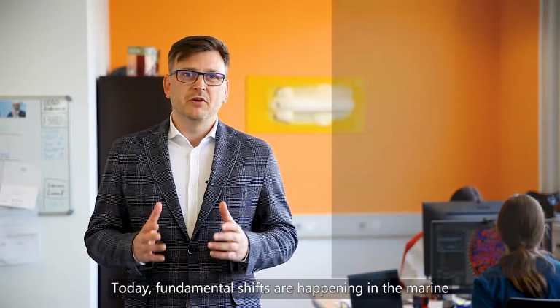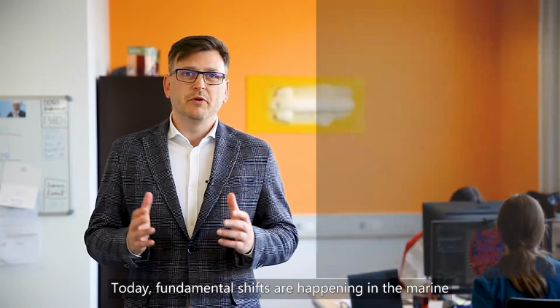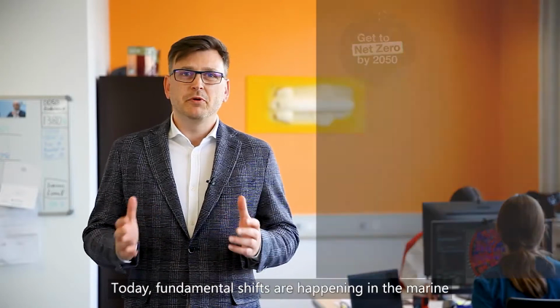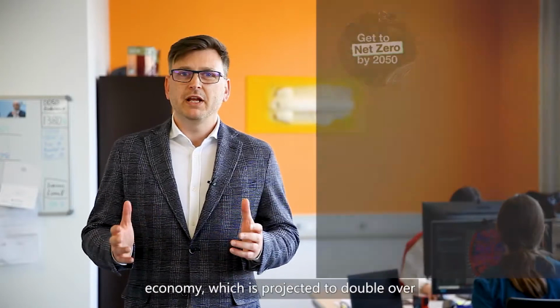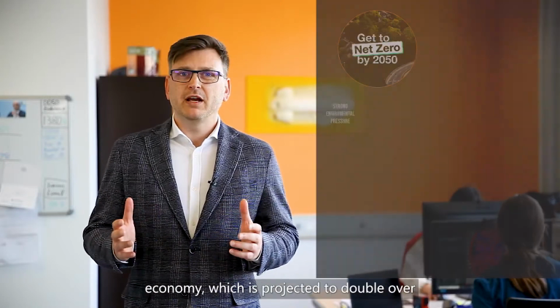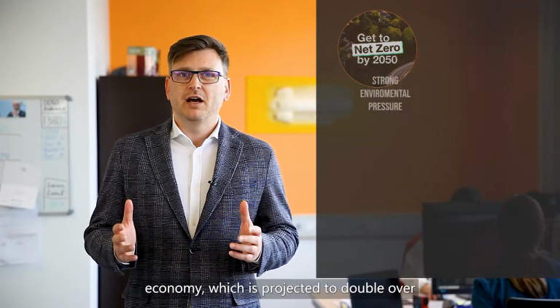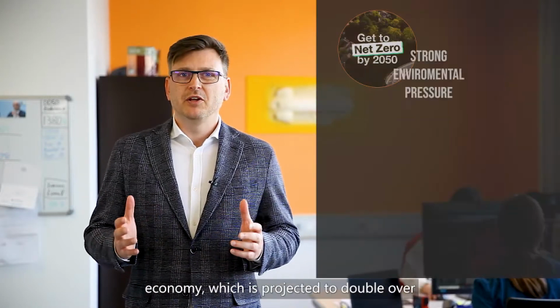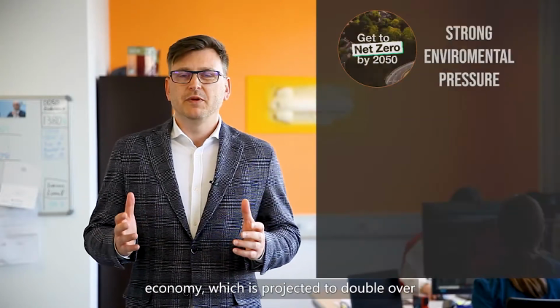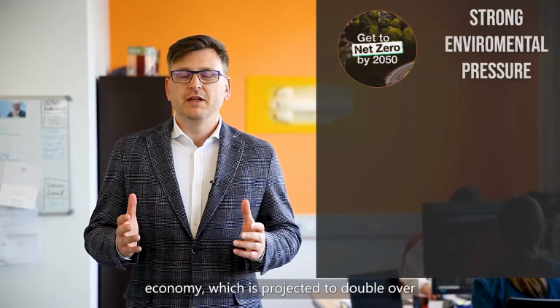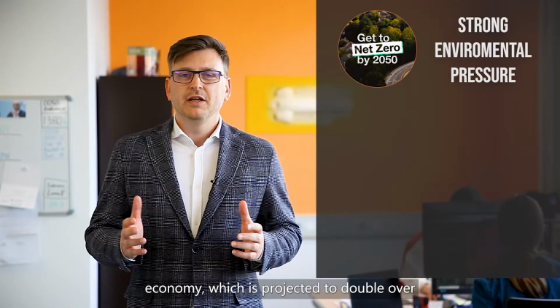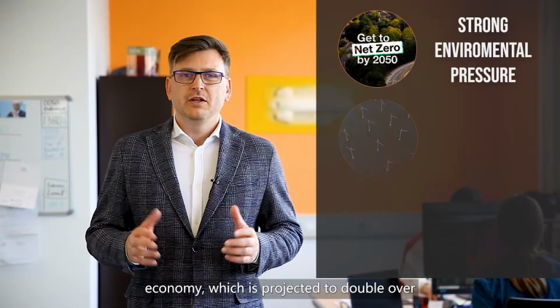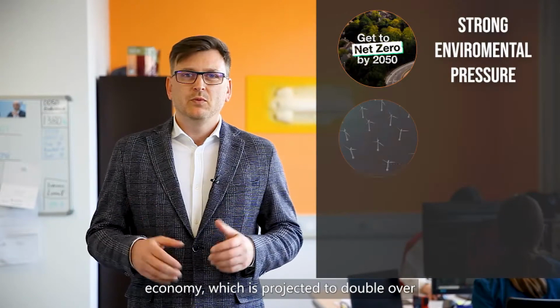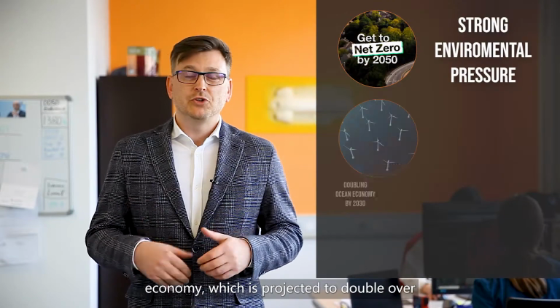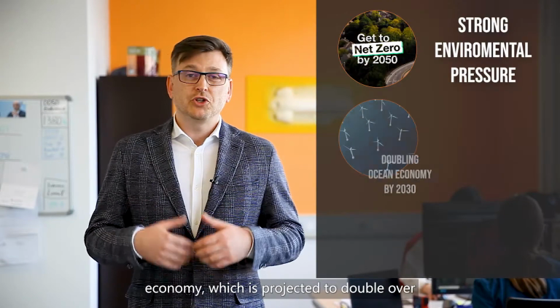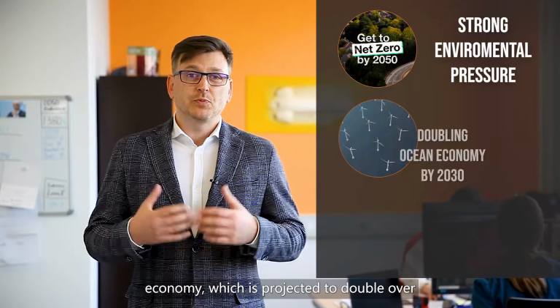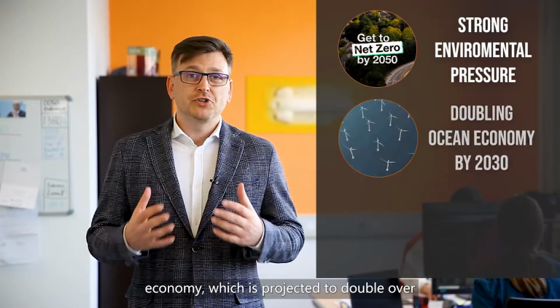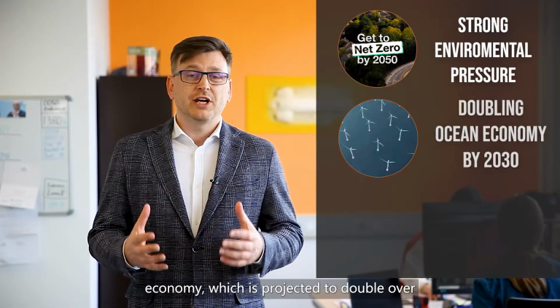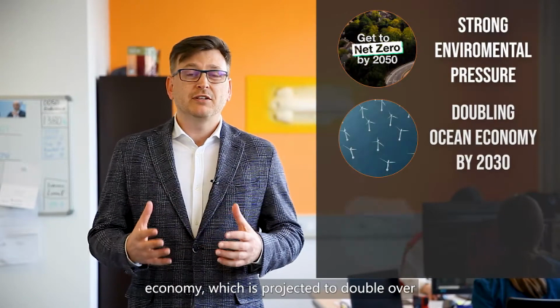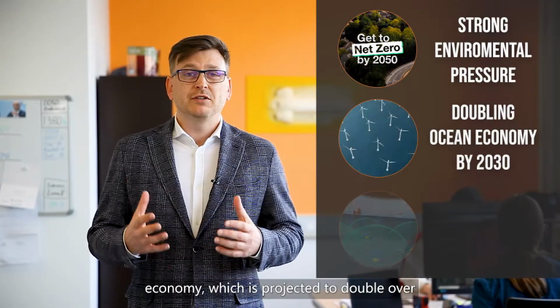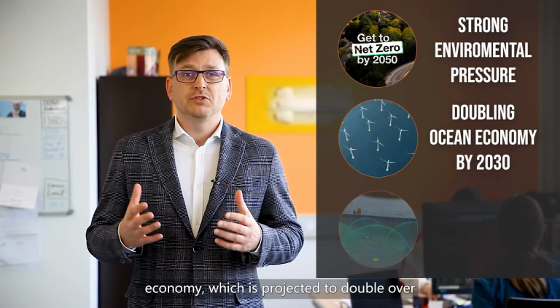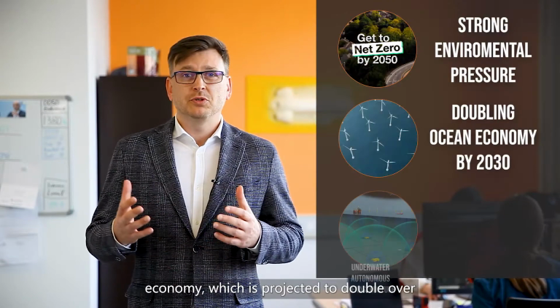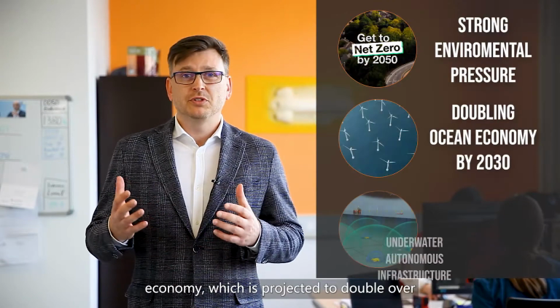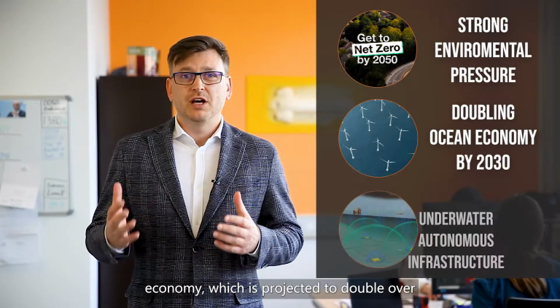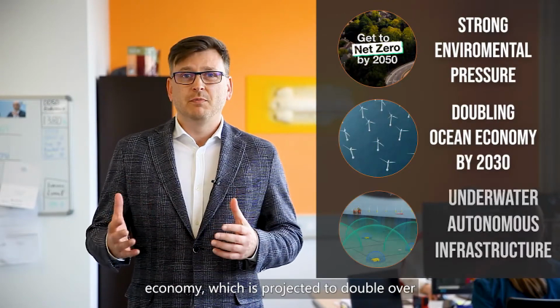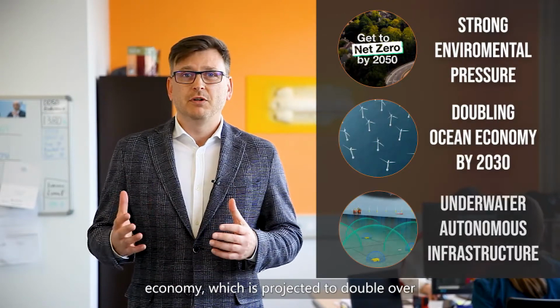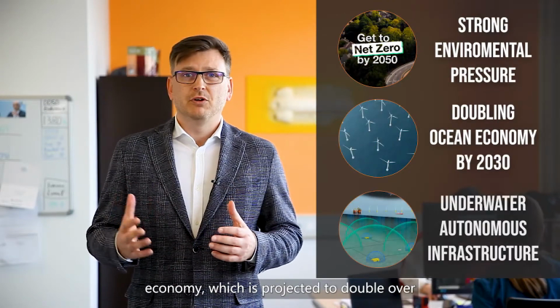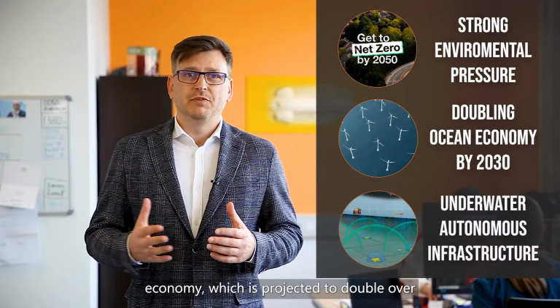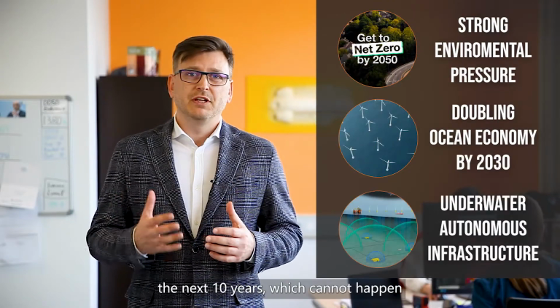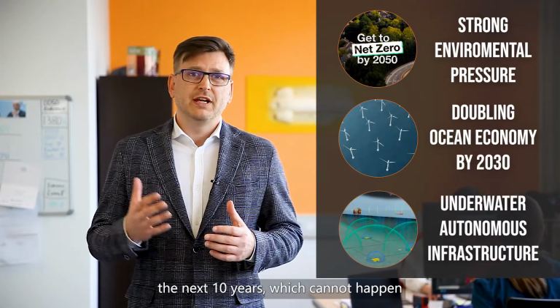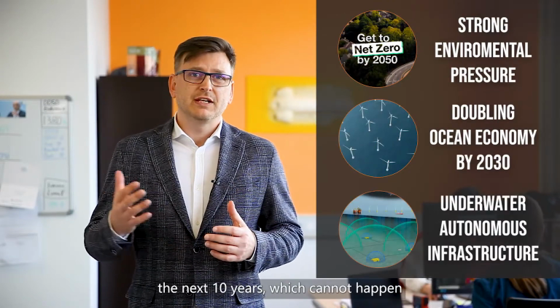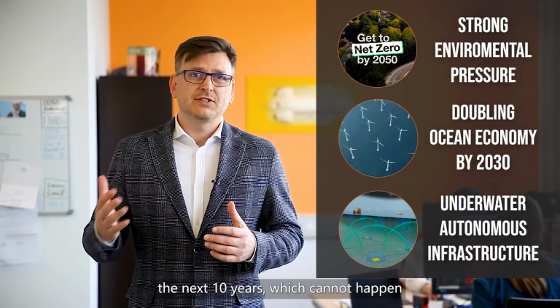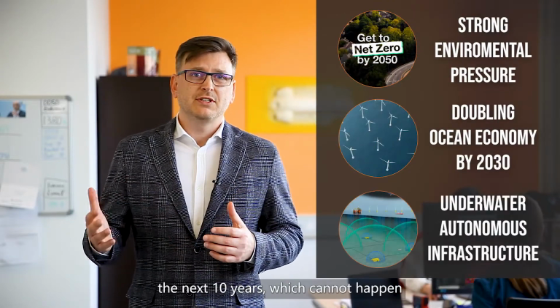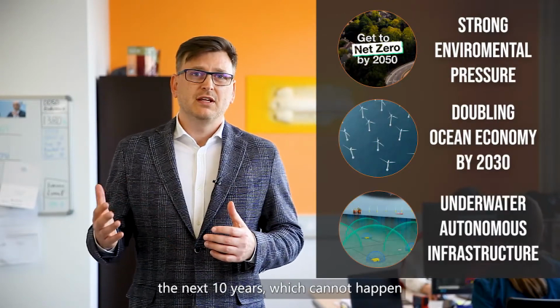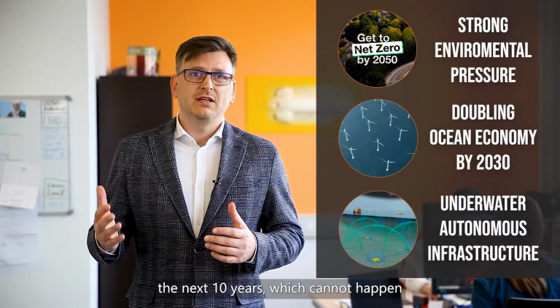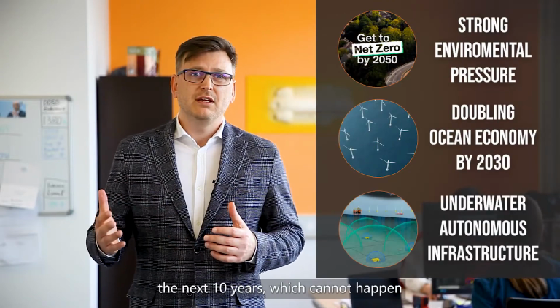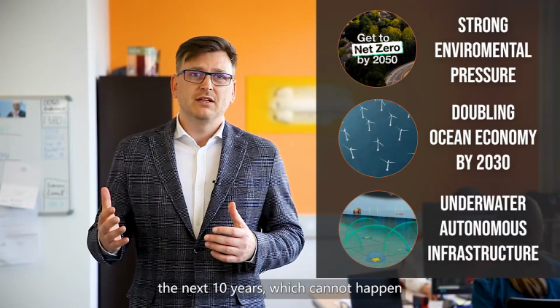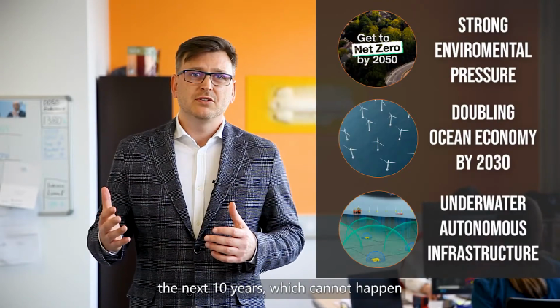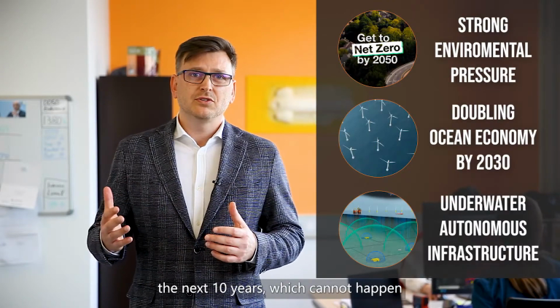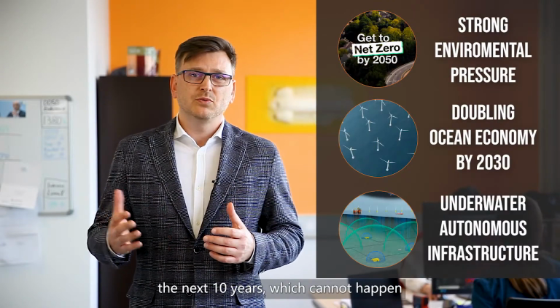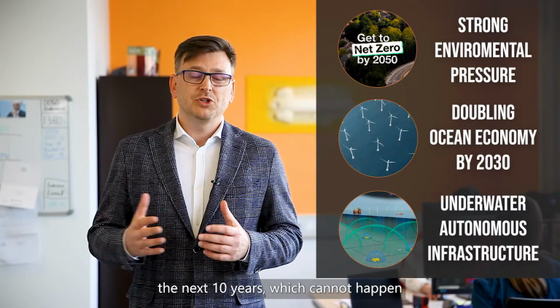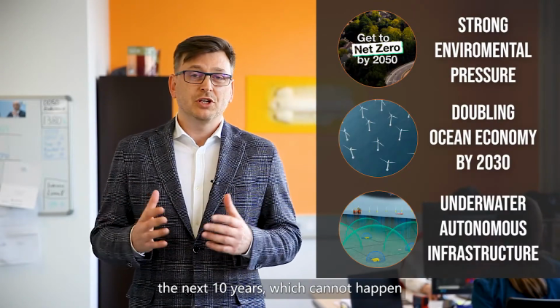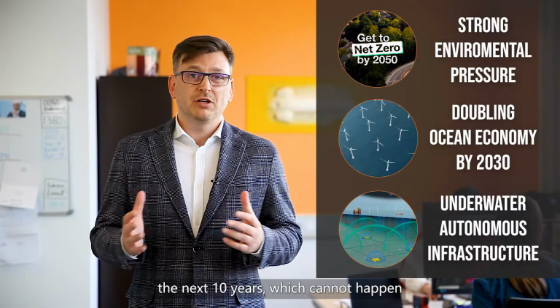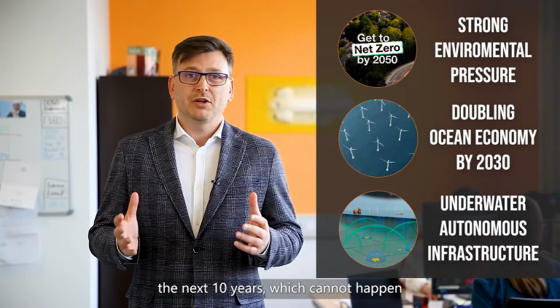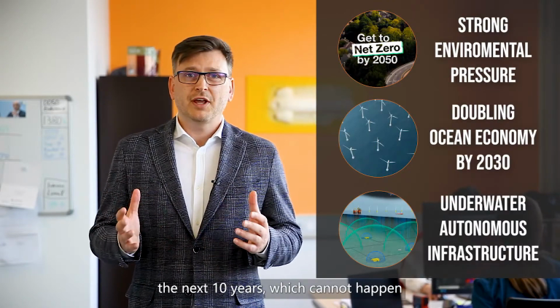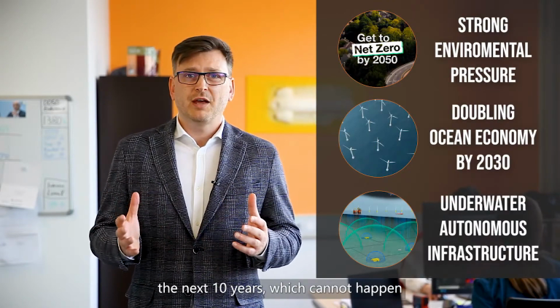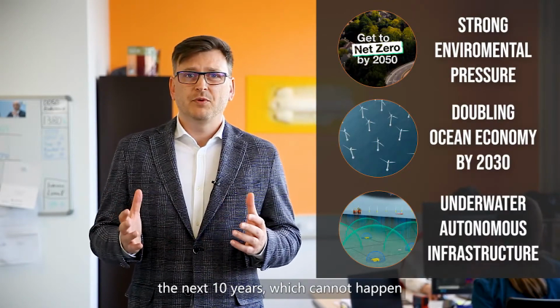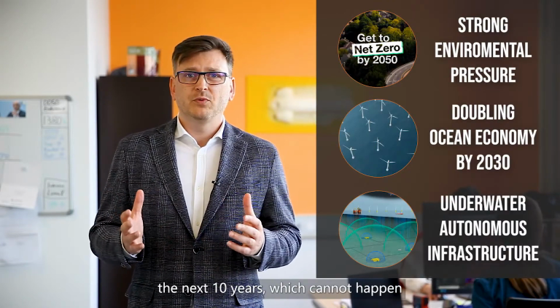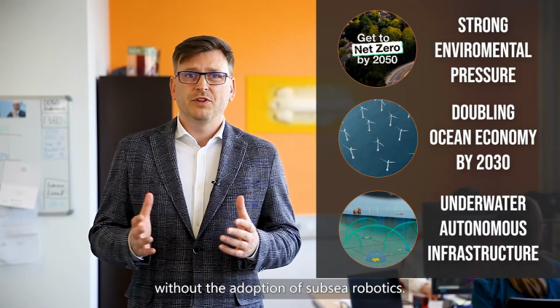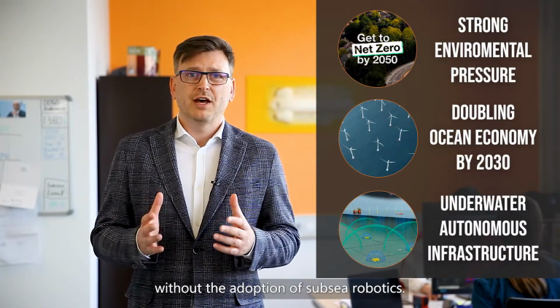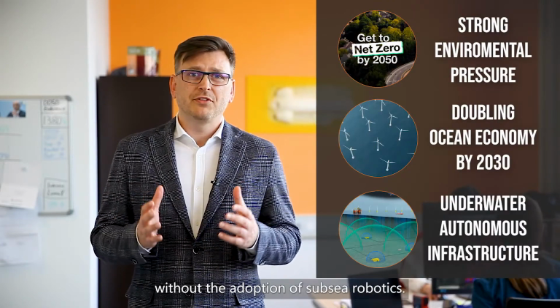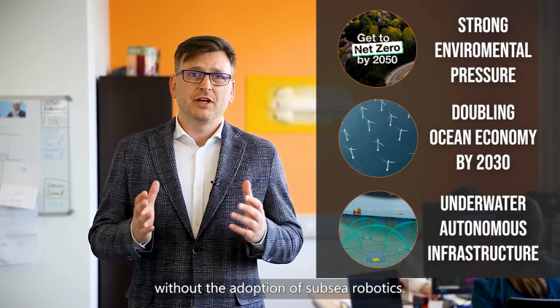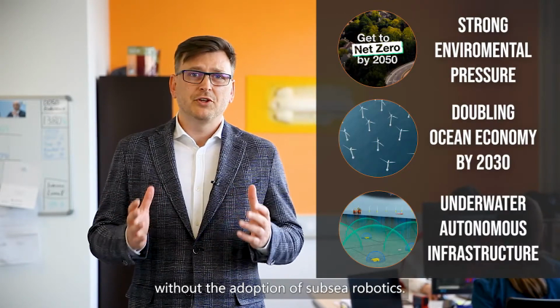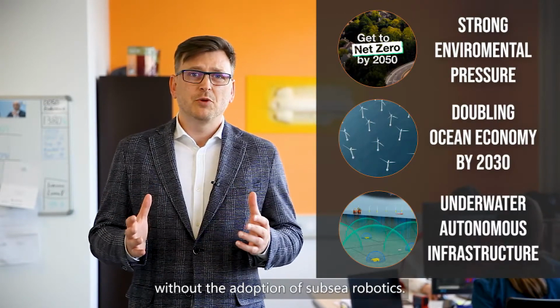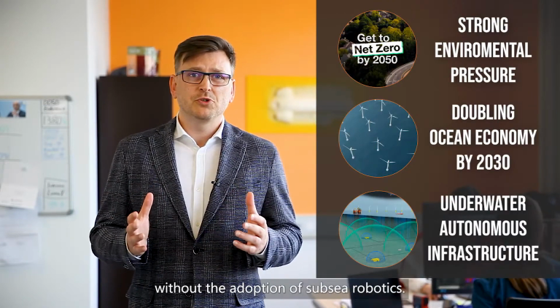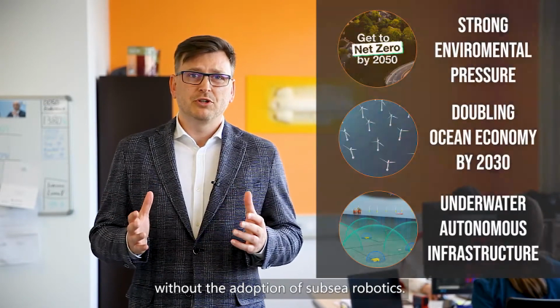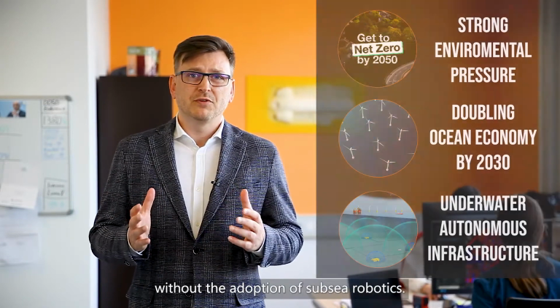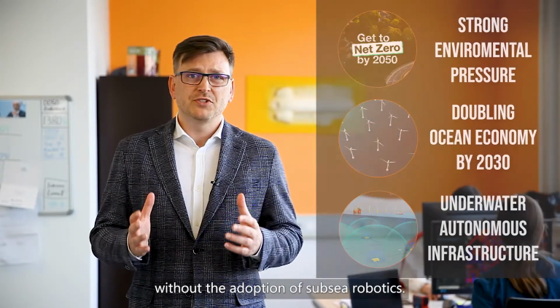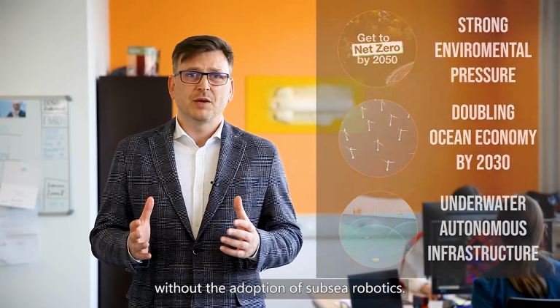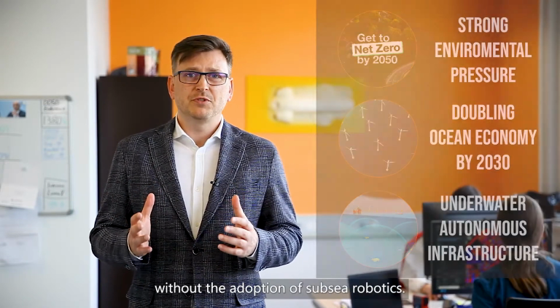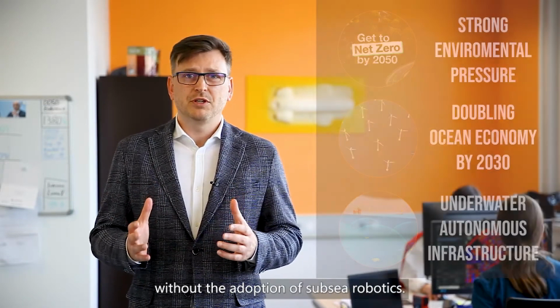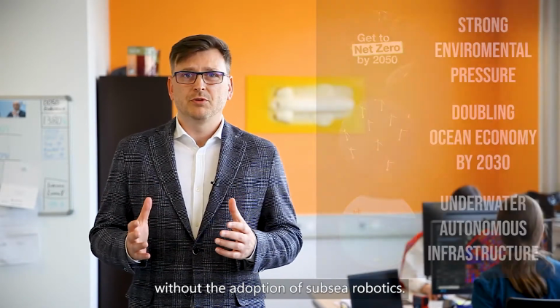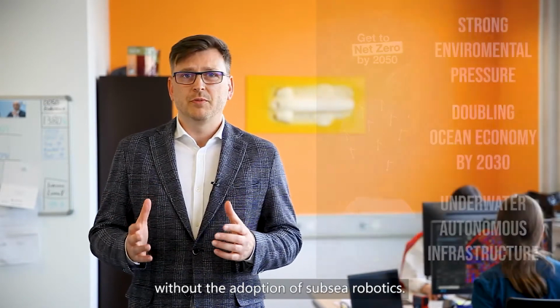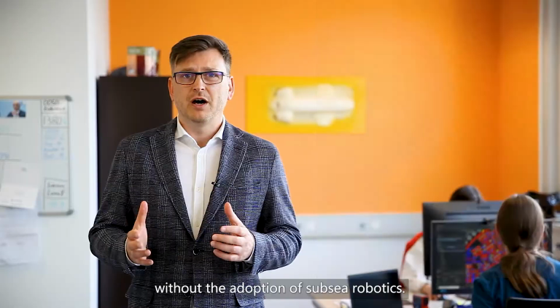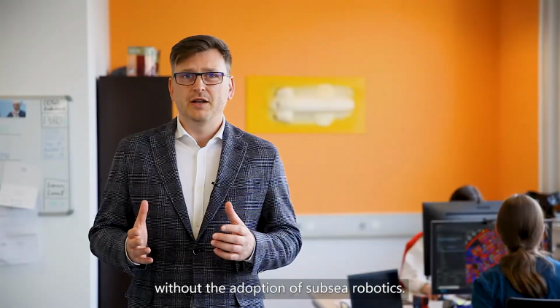Today, fundamental shifts are happening in the marine economy, which is projected to double over the next 10 years — and this cannot happen without the adoption of subsea robotics.